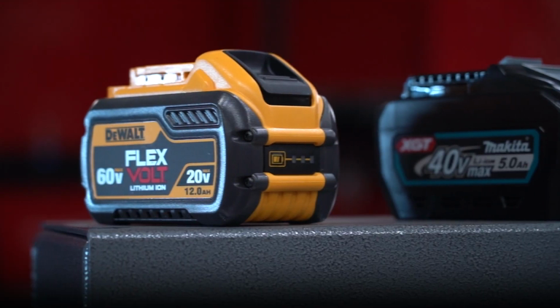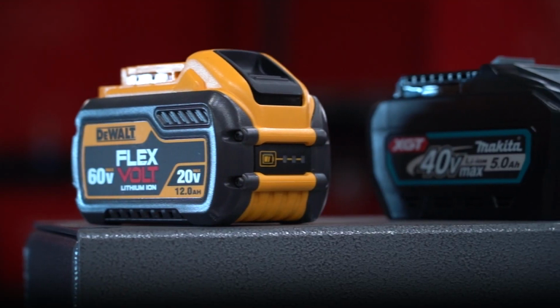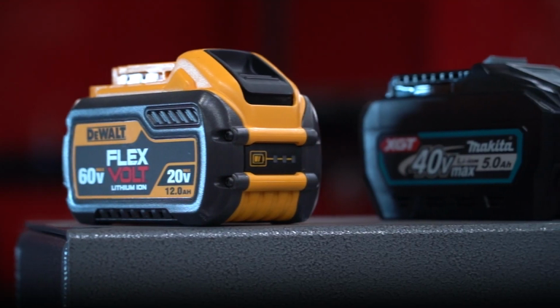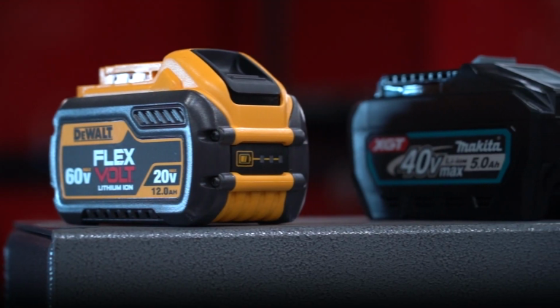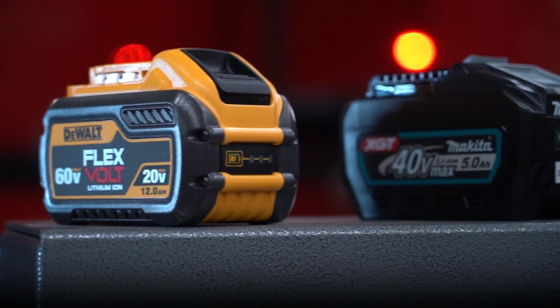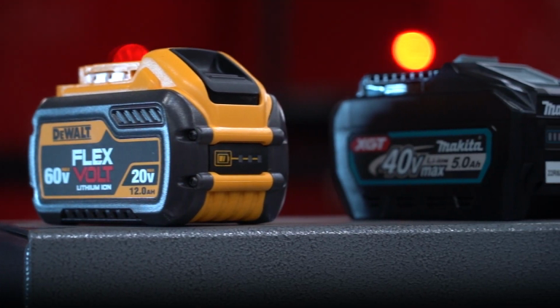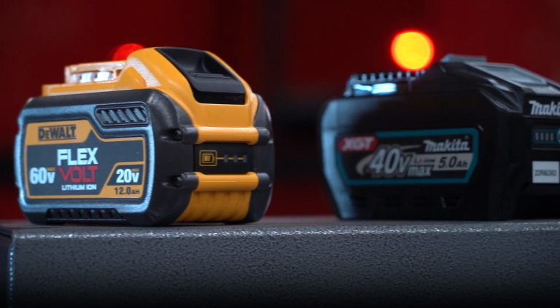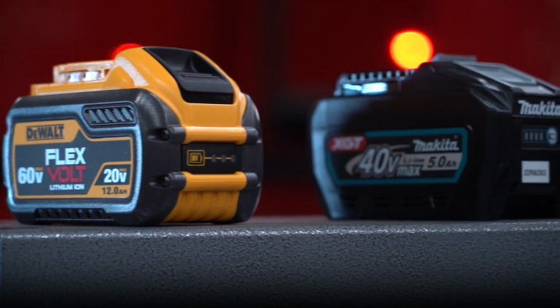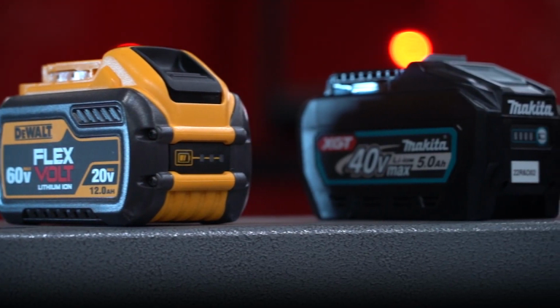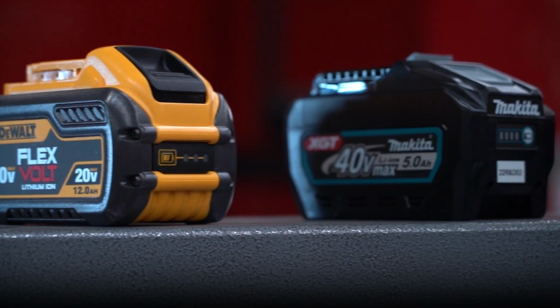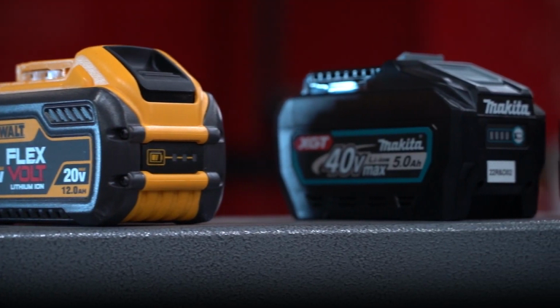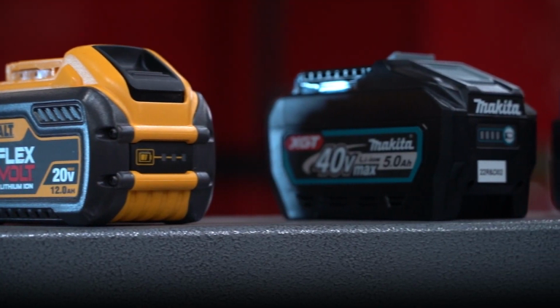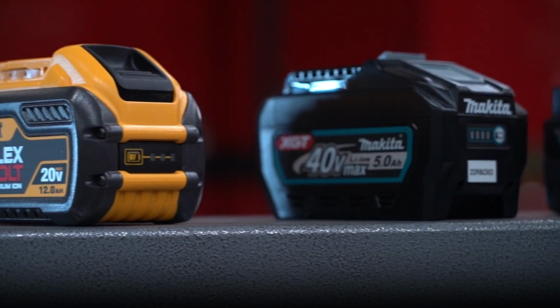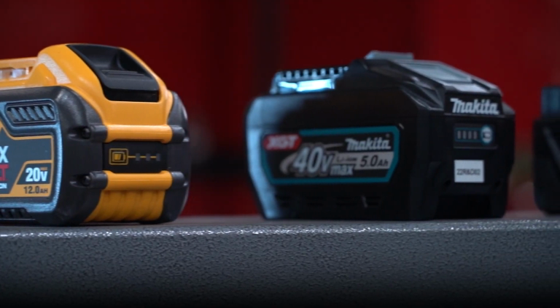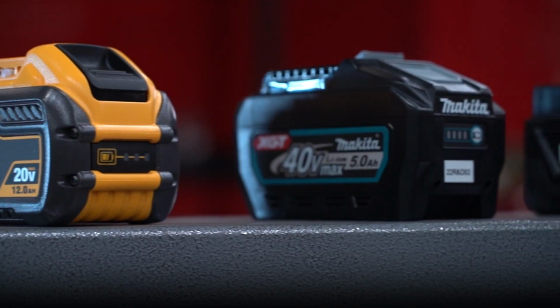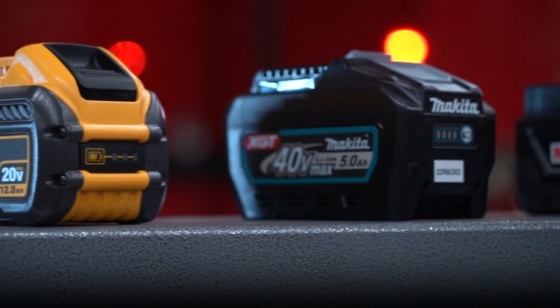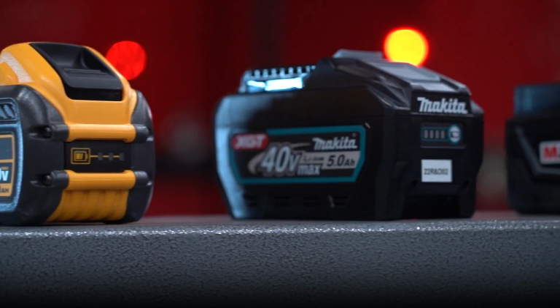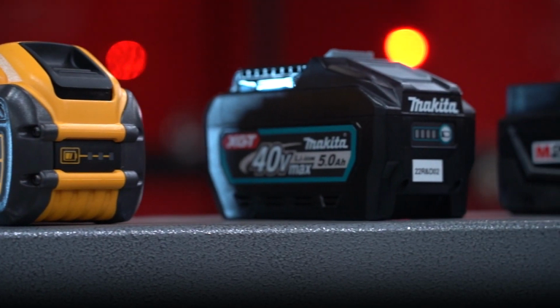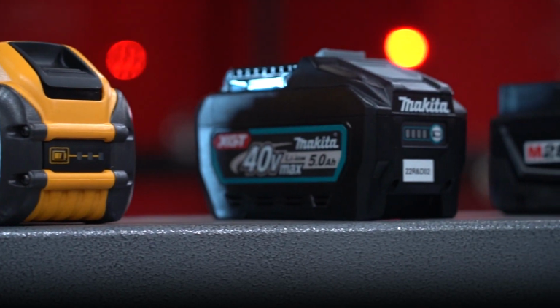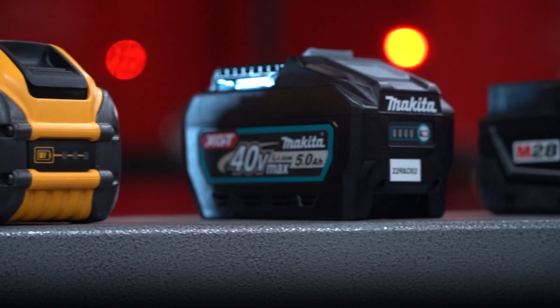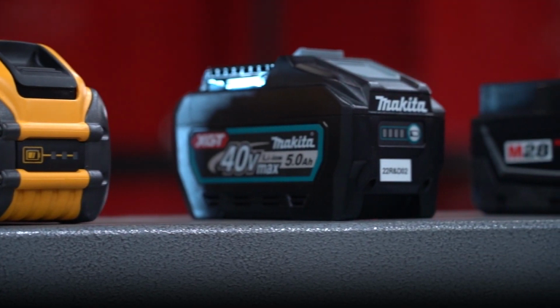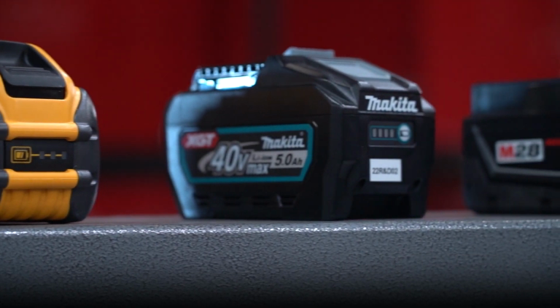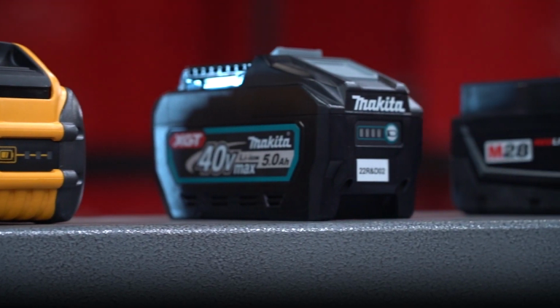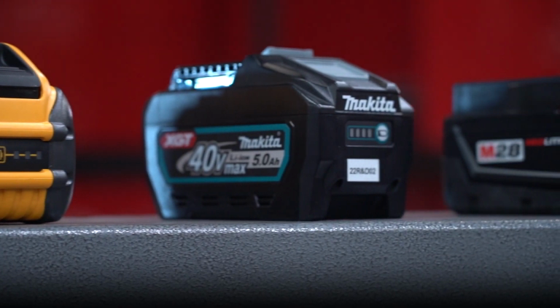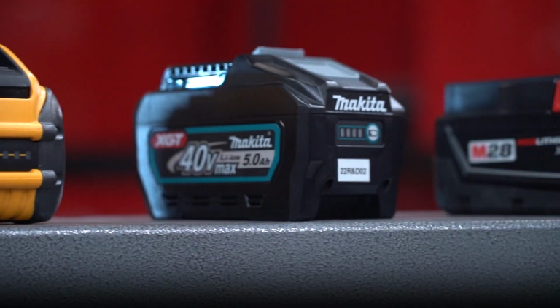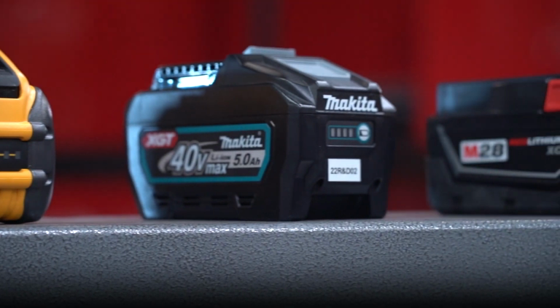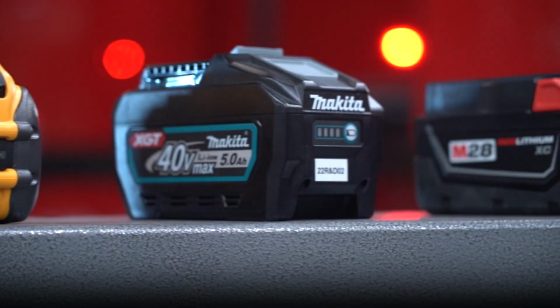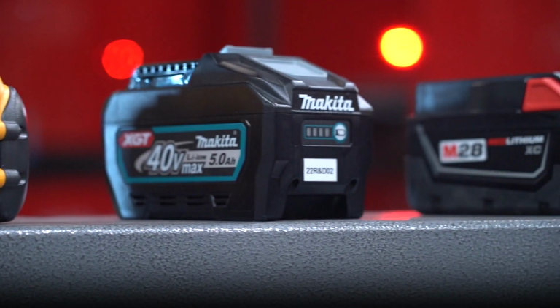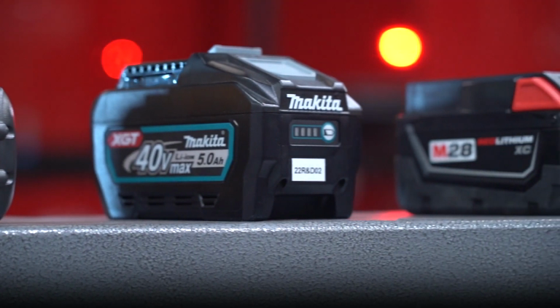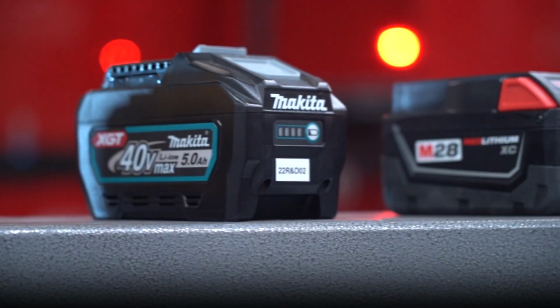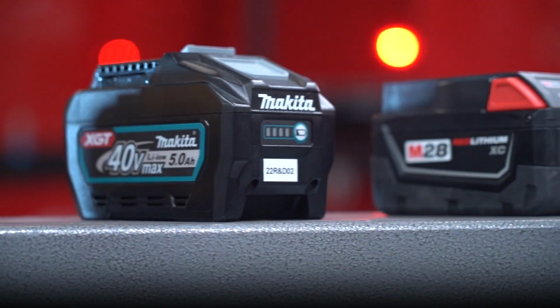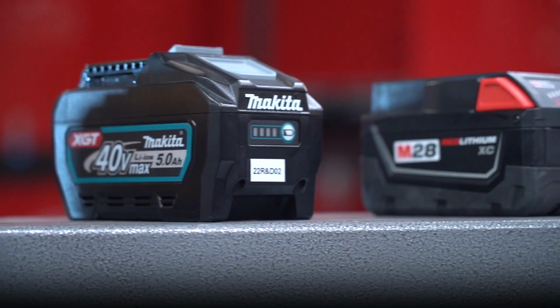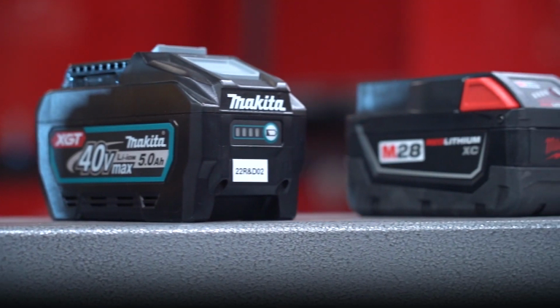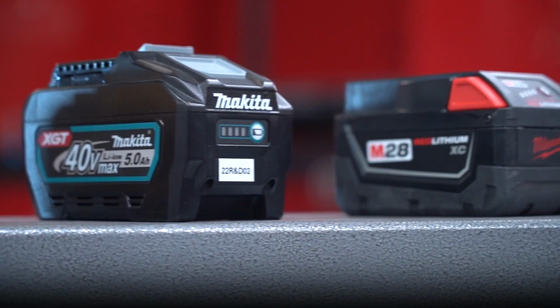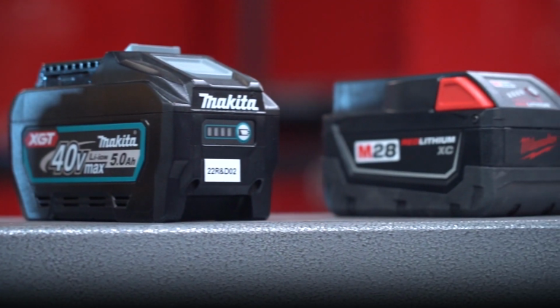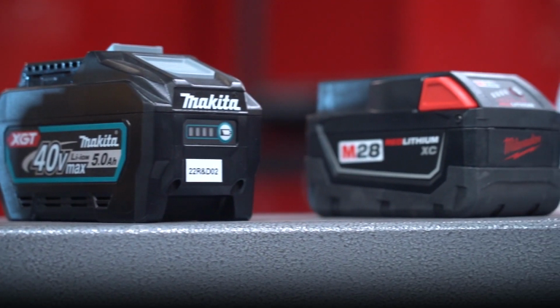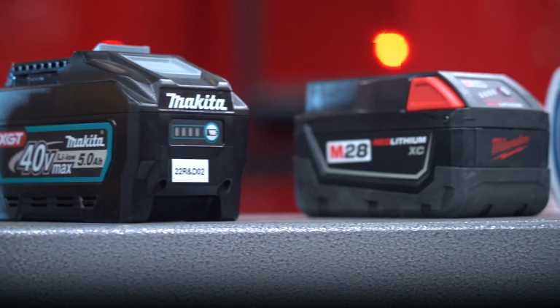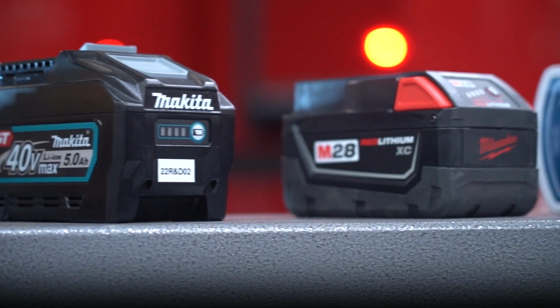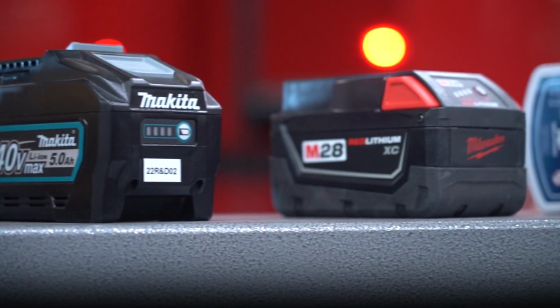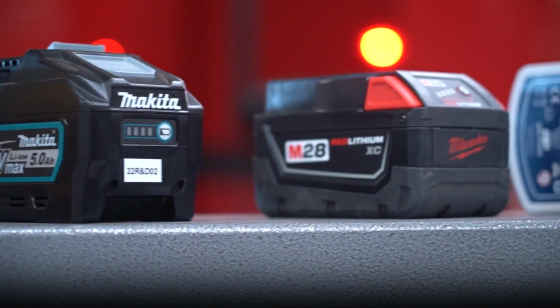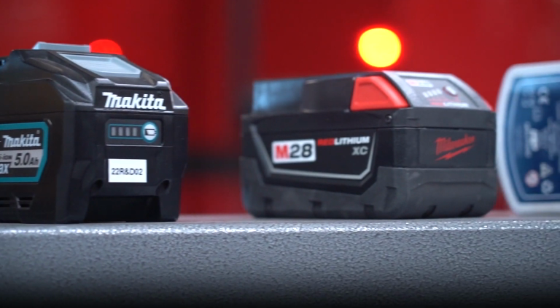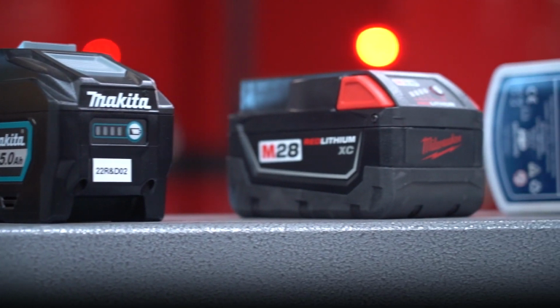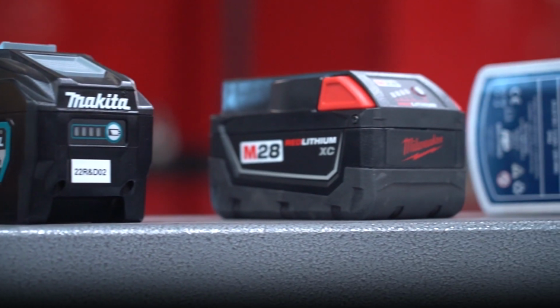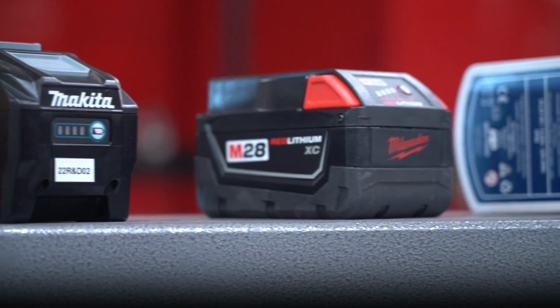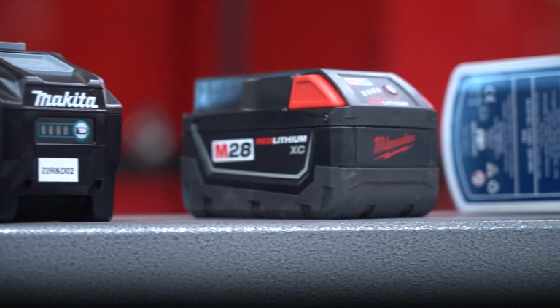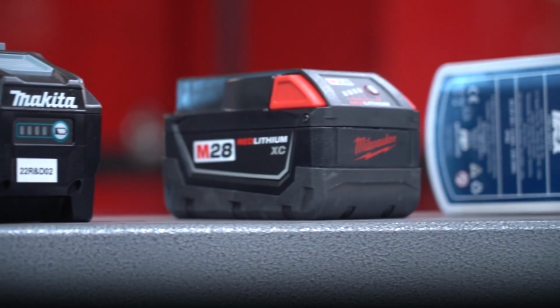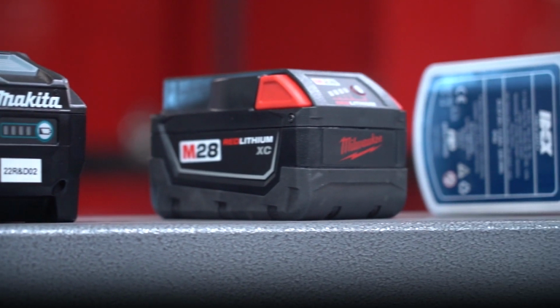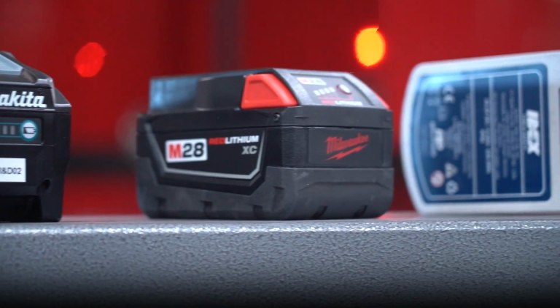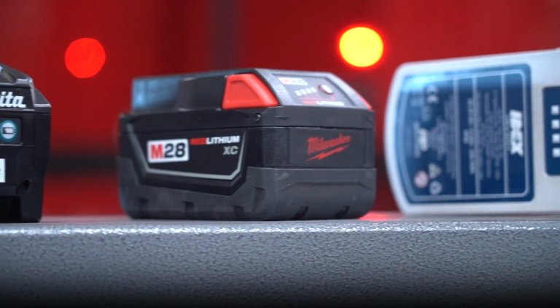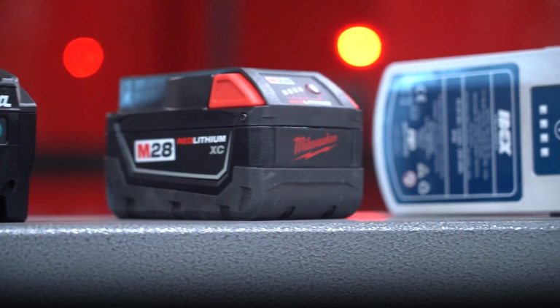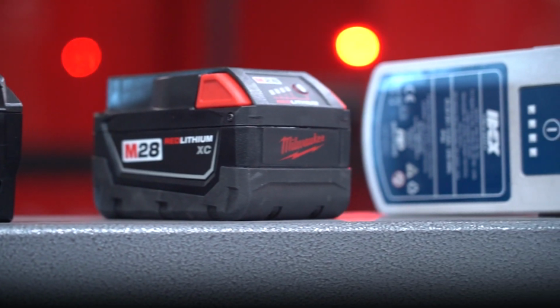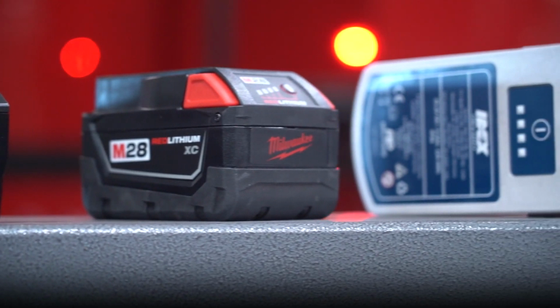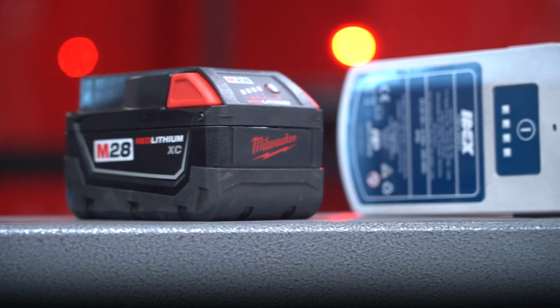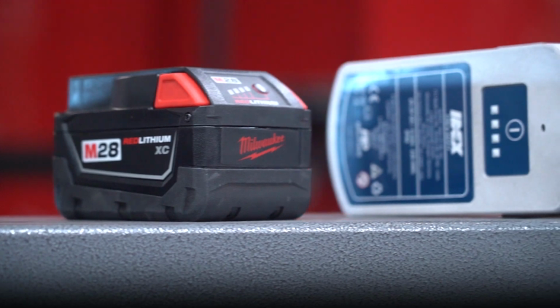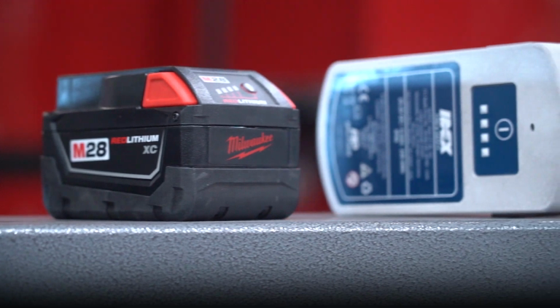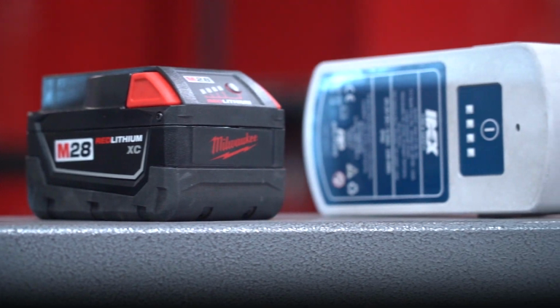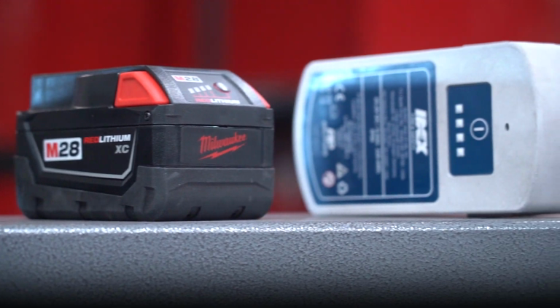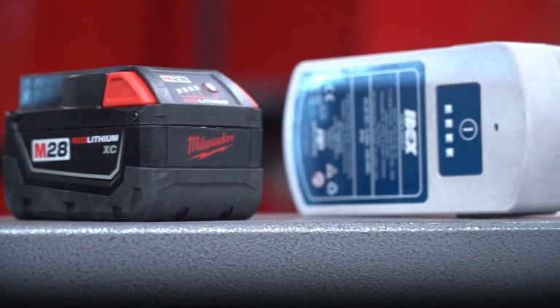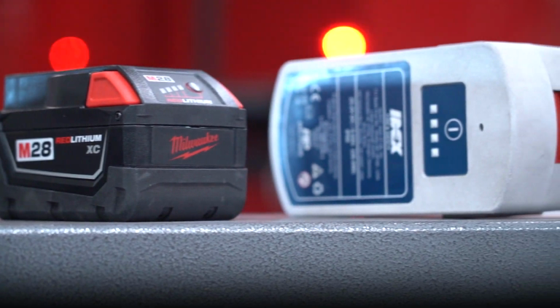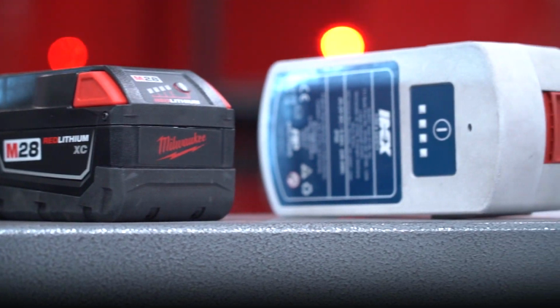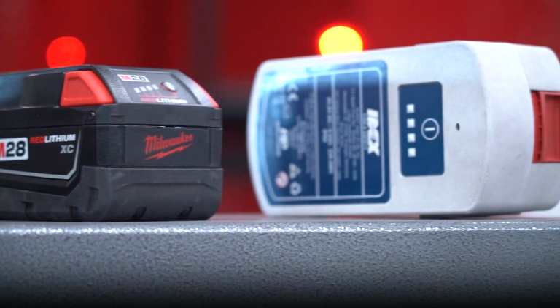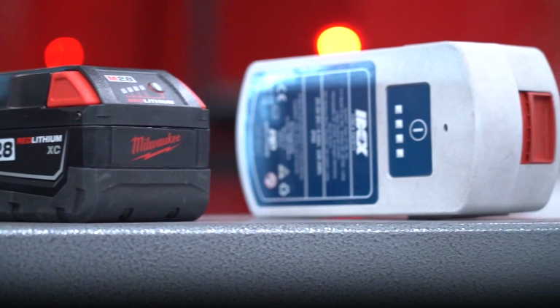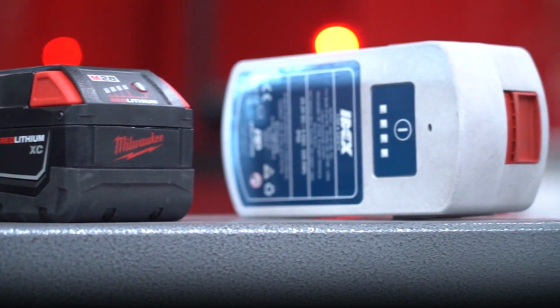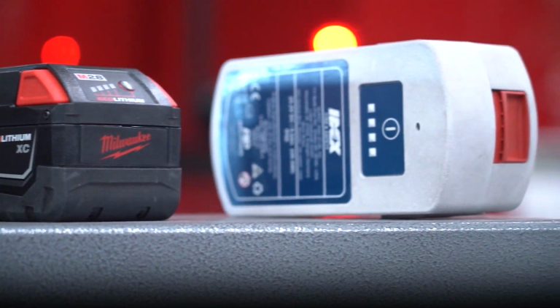We have different options from Milwaukee, DeWalt, Makita — any battery platform that you're using.